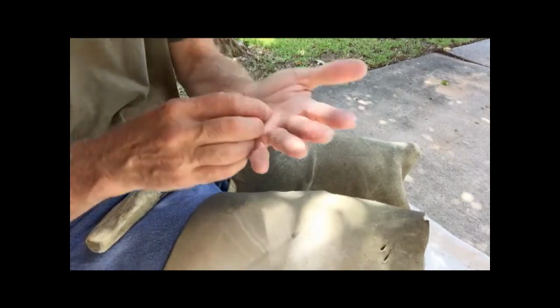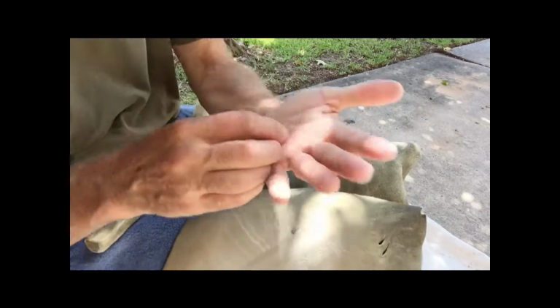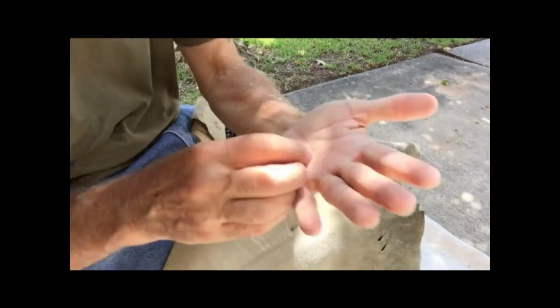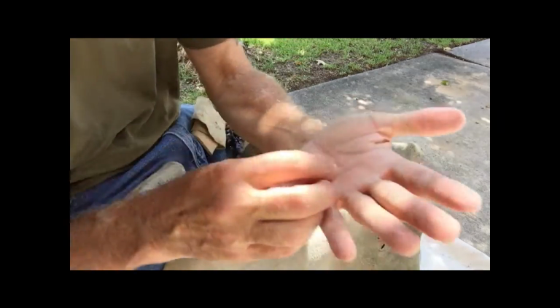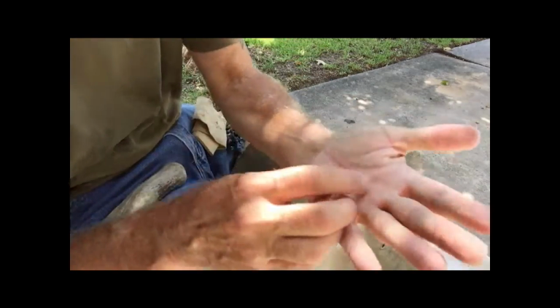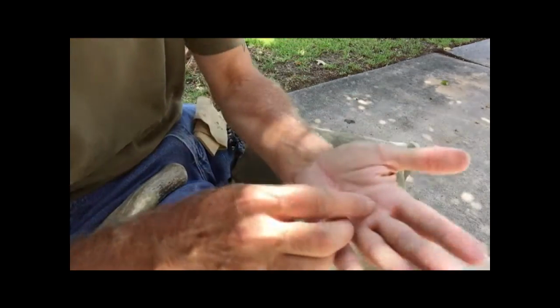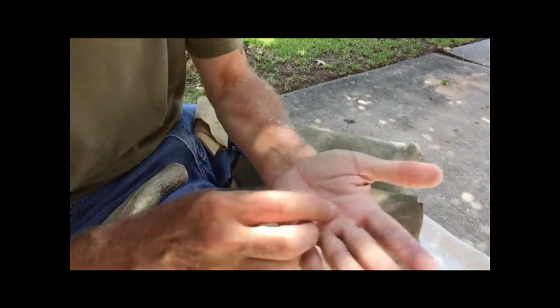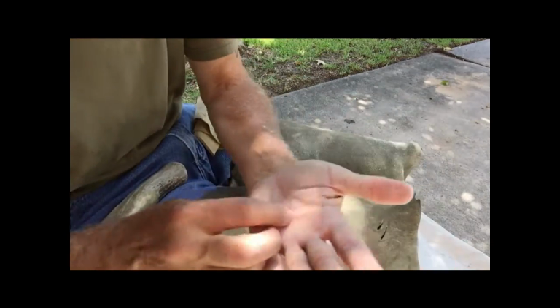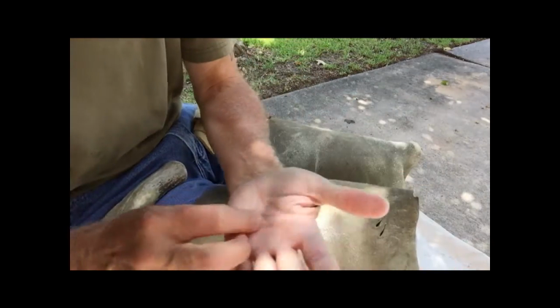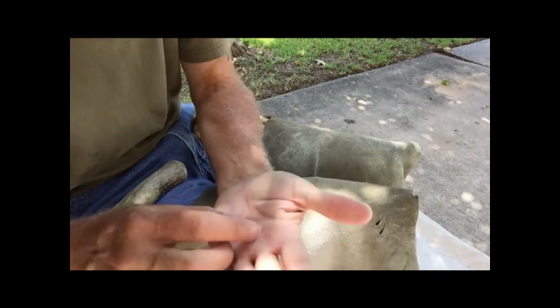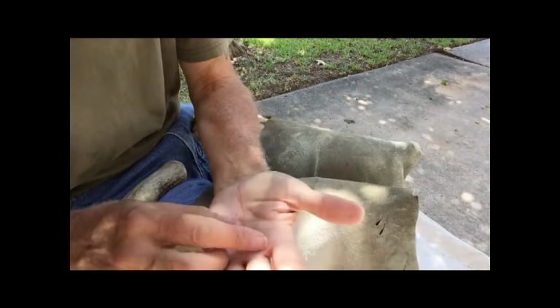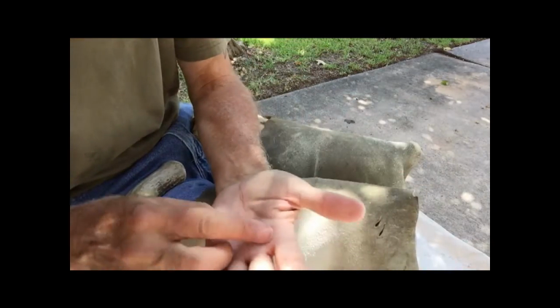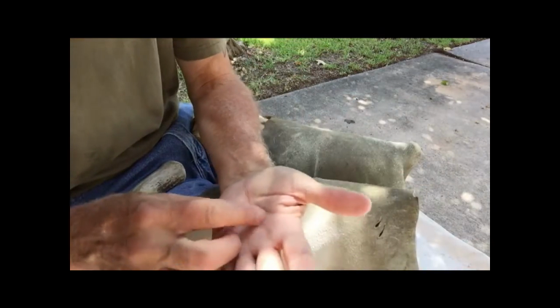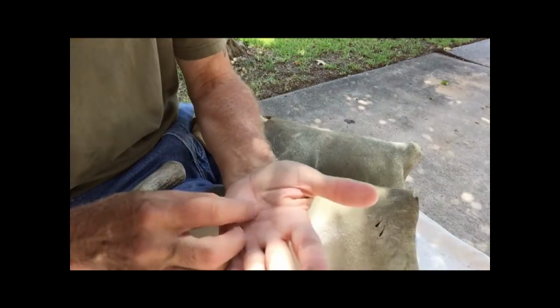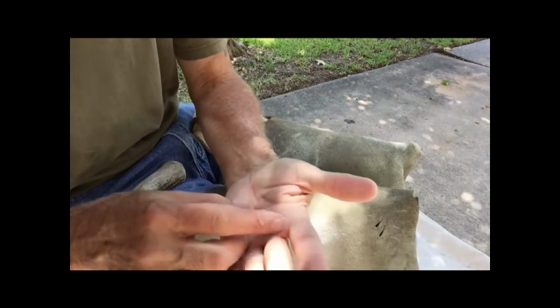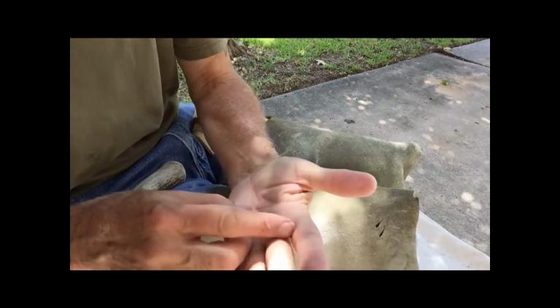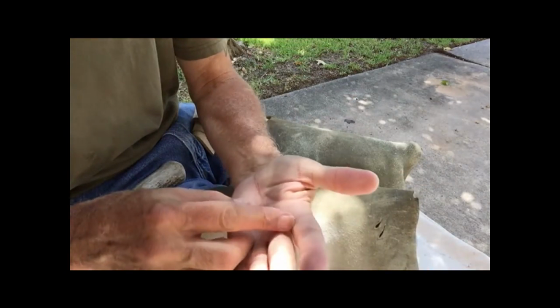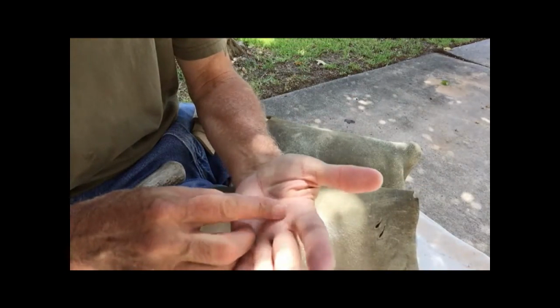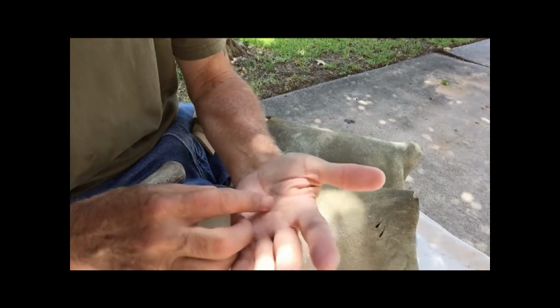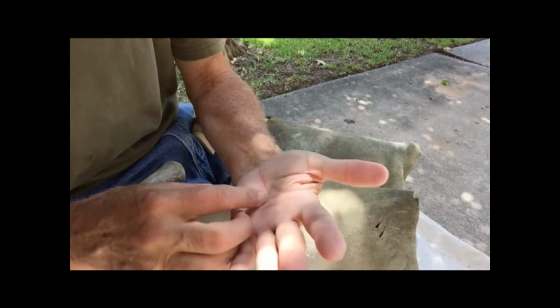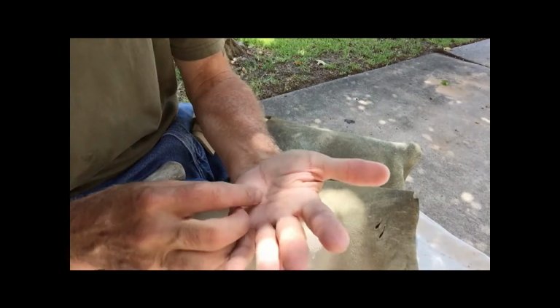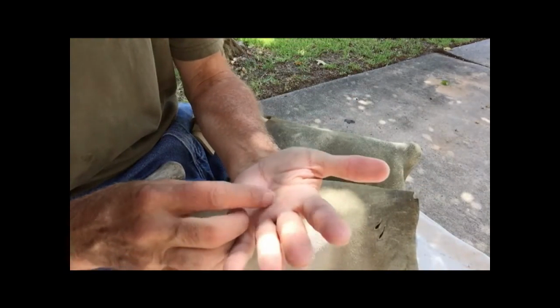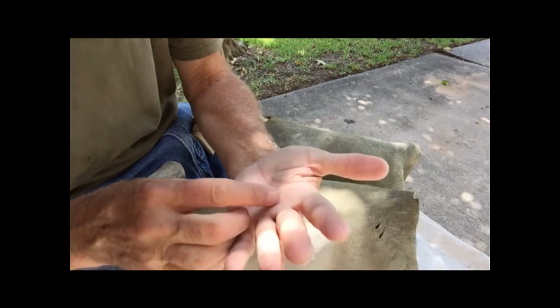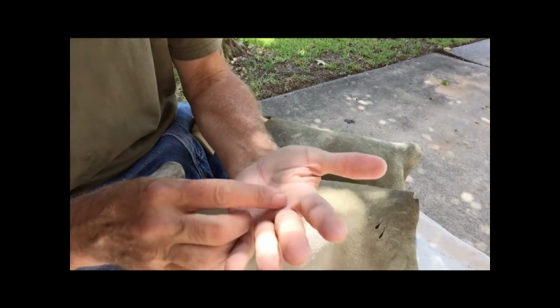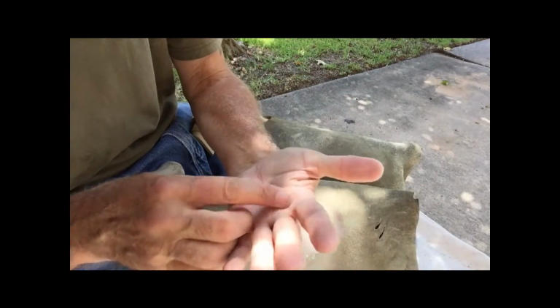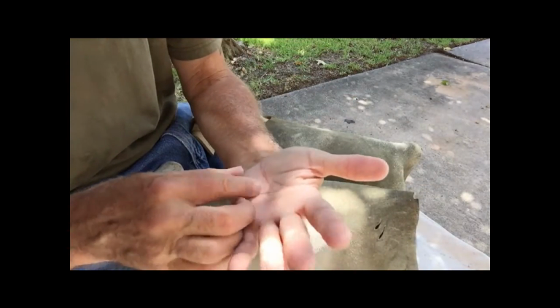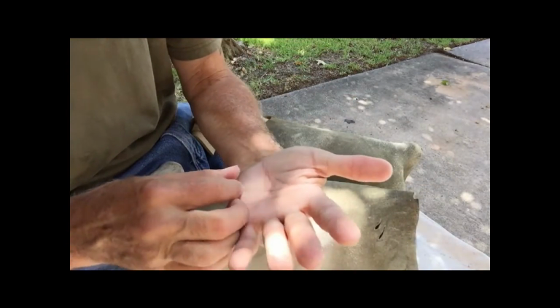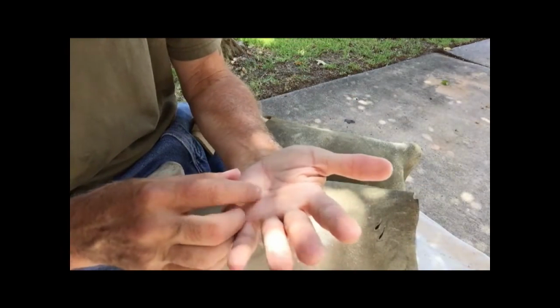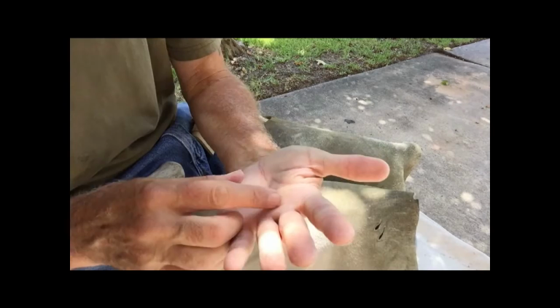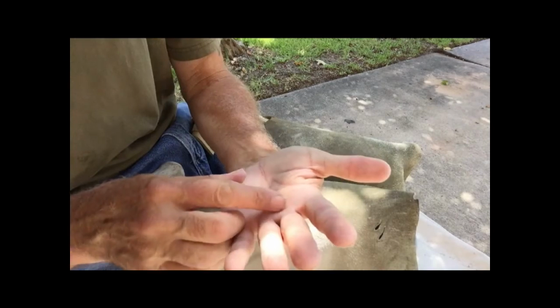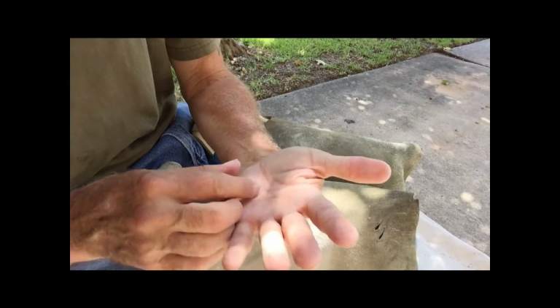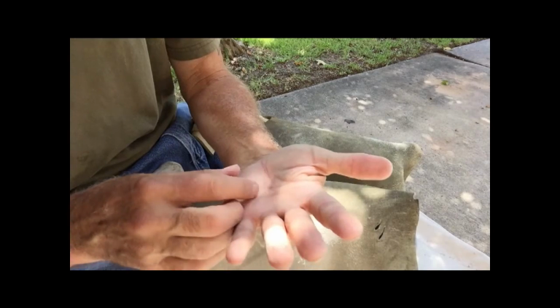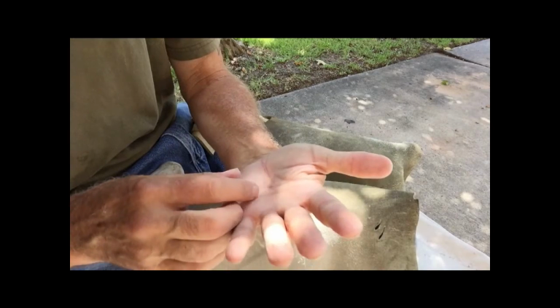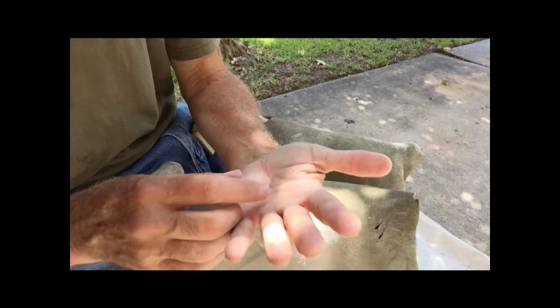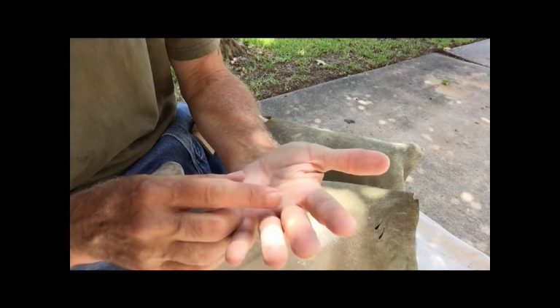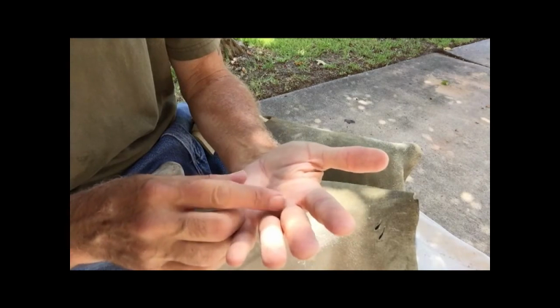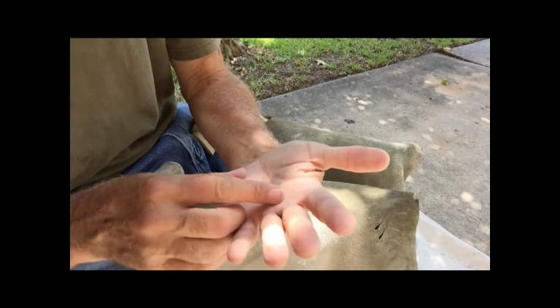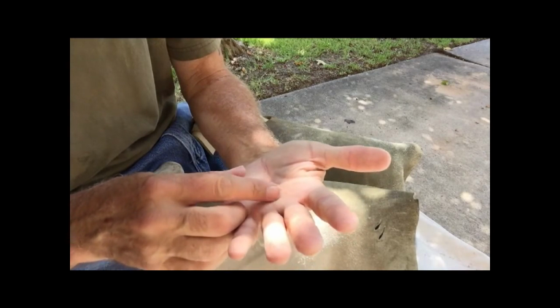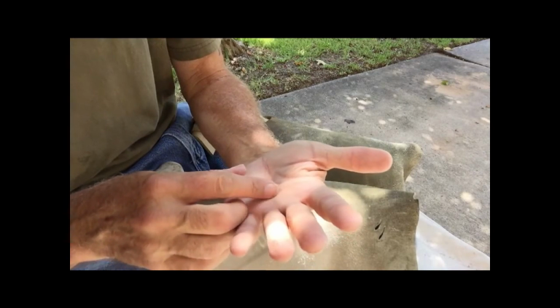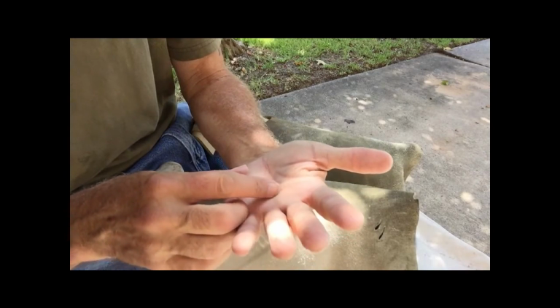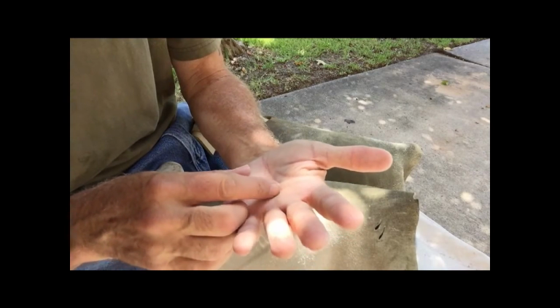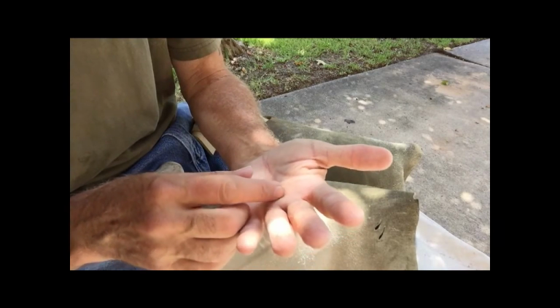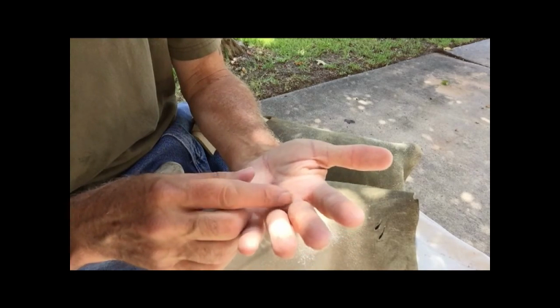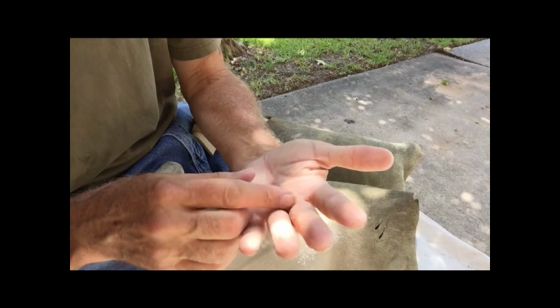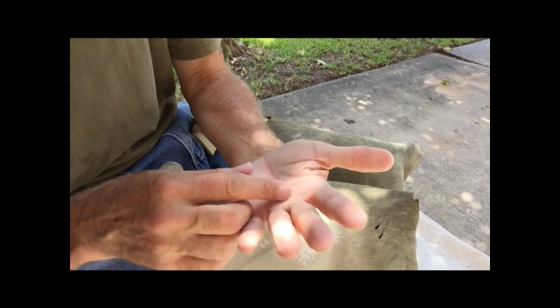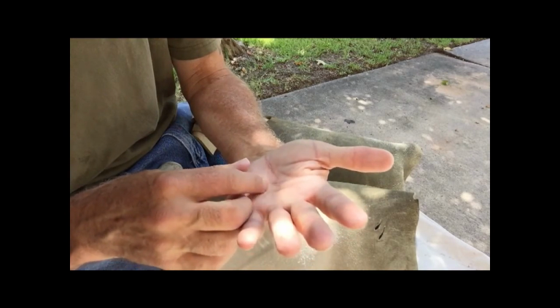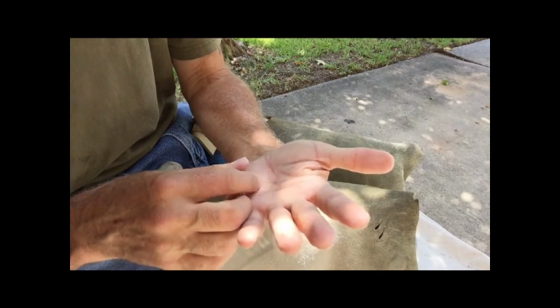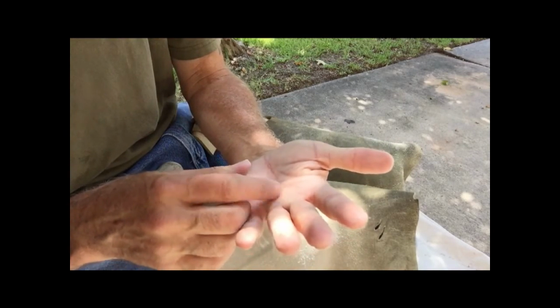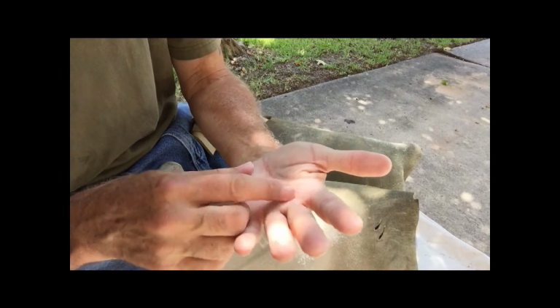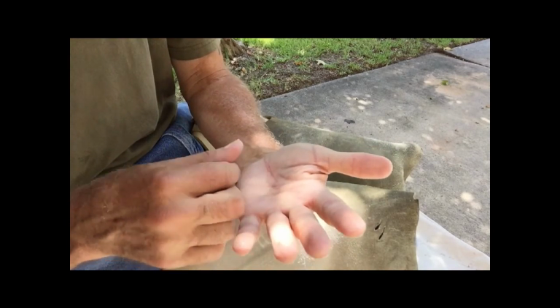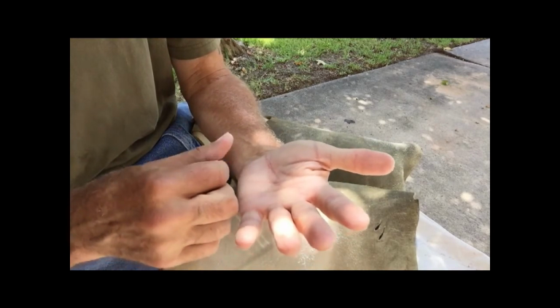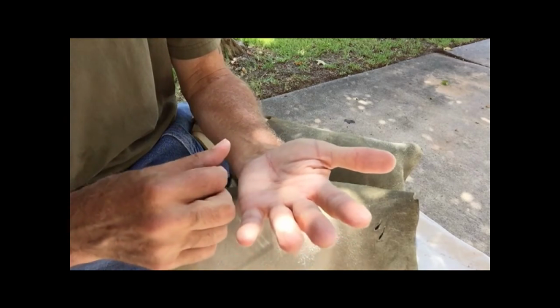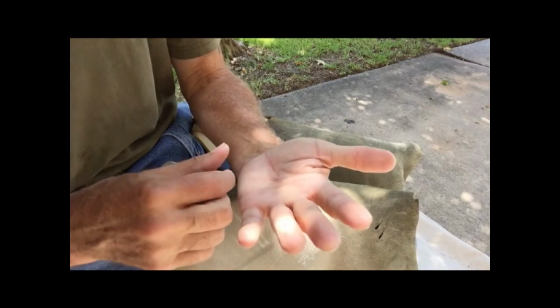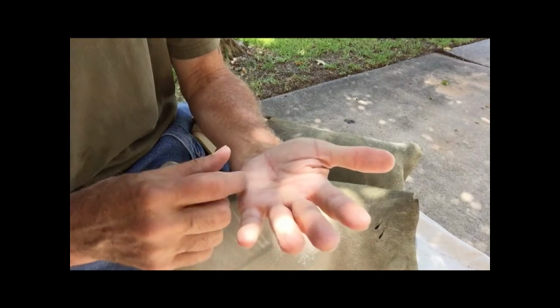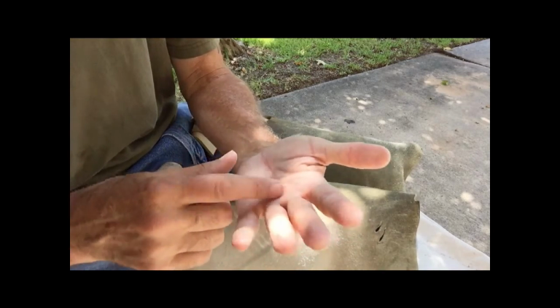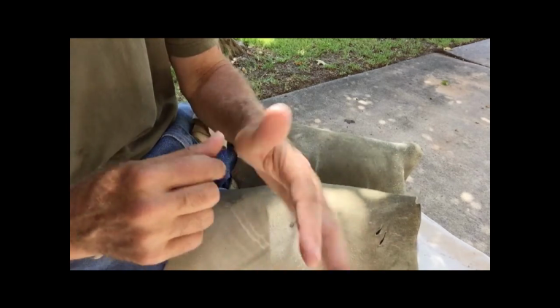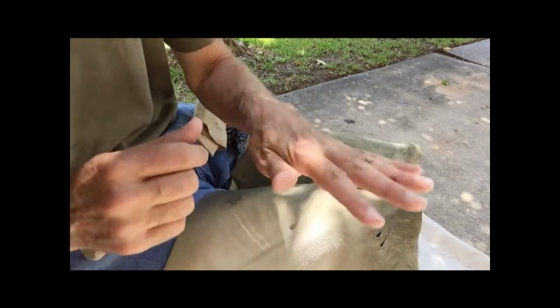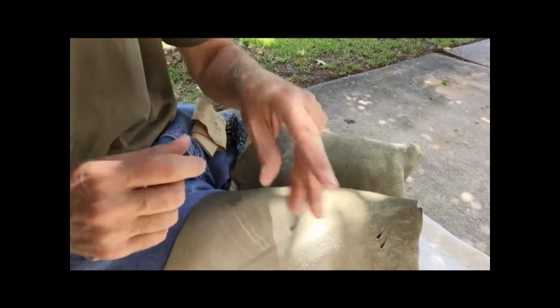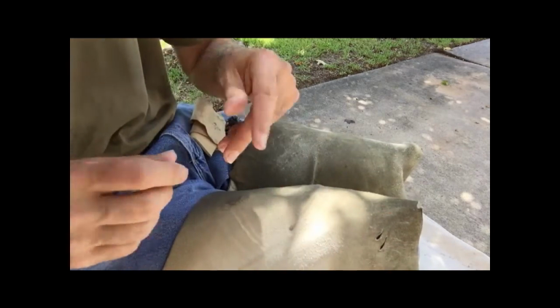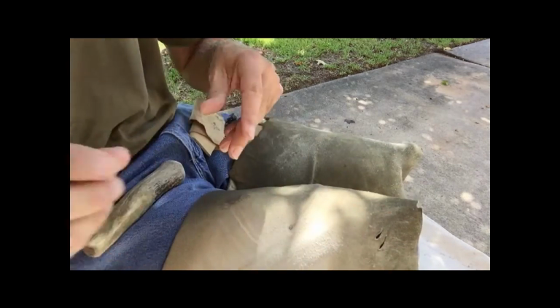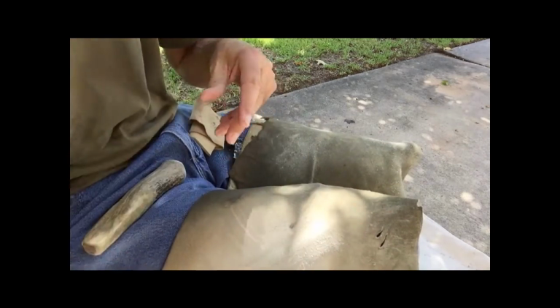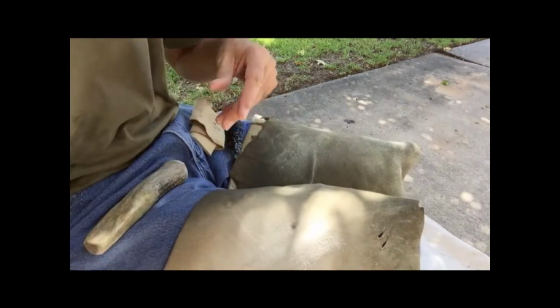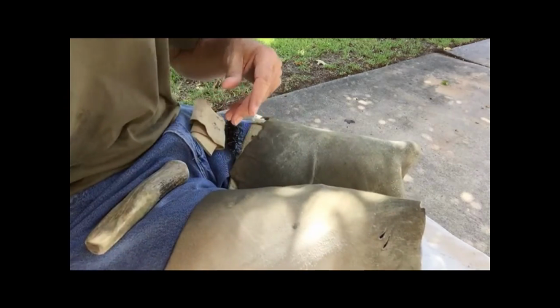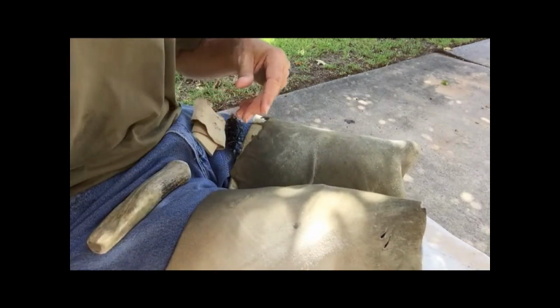I got a little splinter in my finger, I can feel it in my hand. Okay, I'm back back.